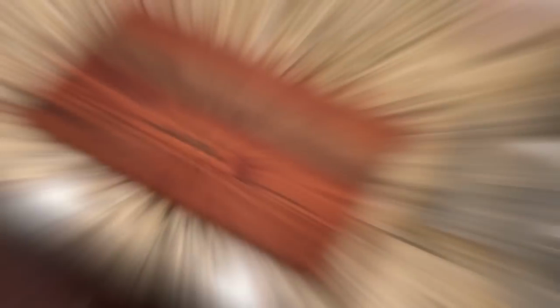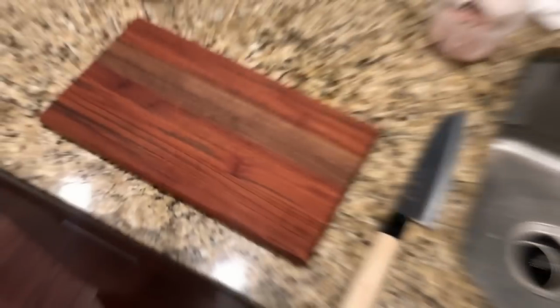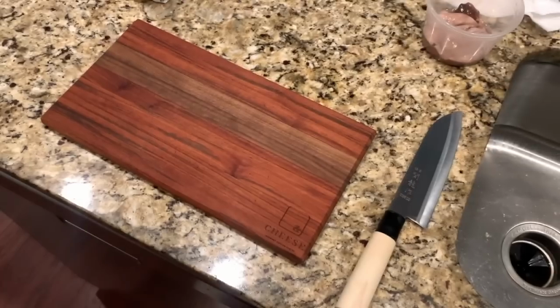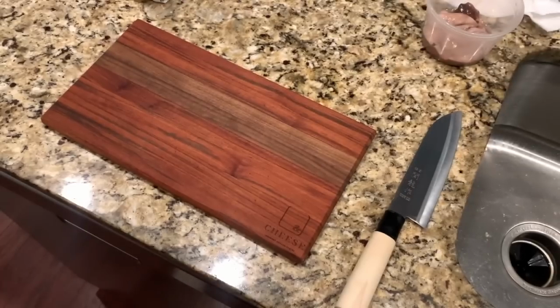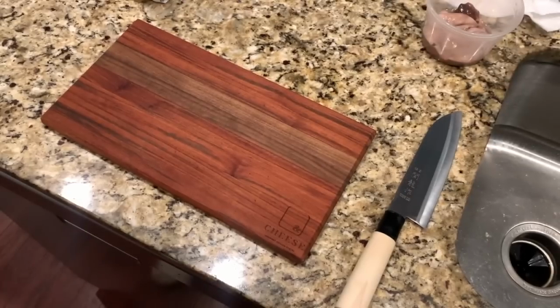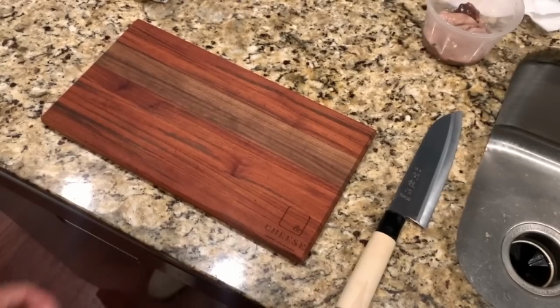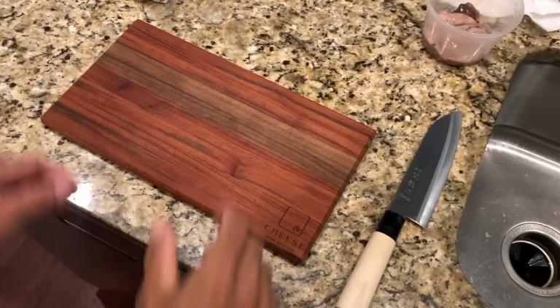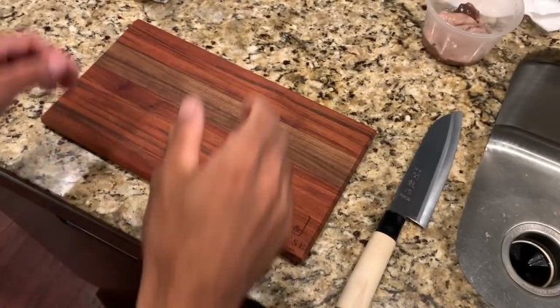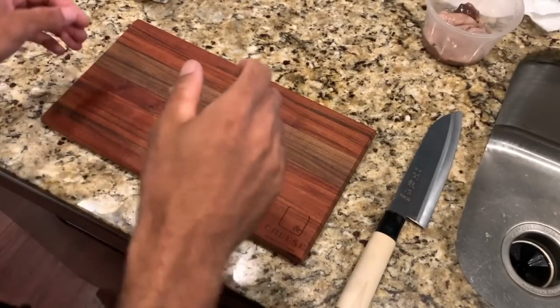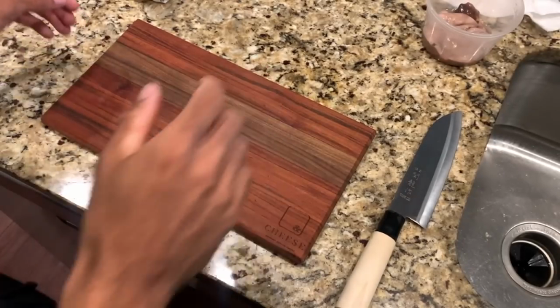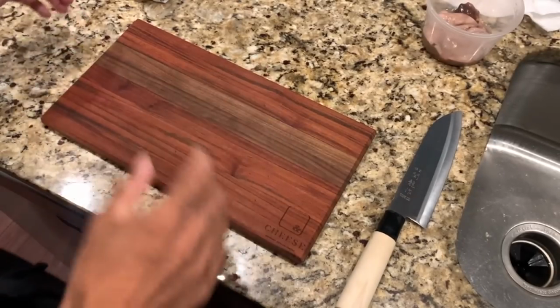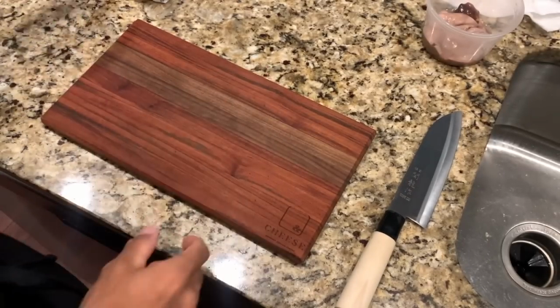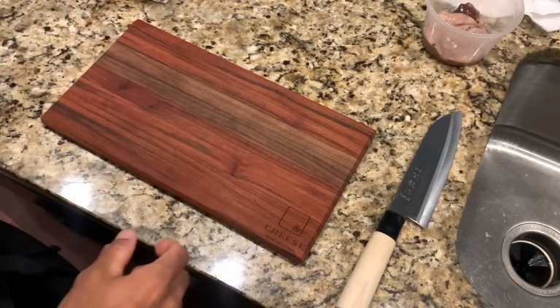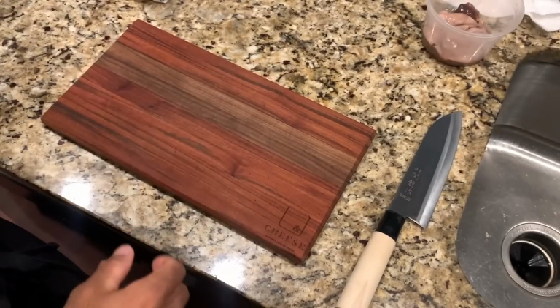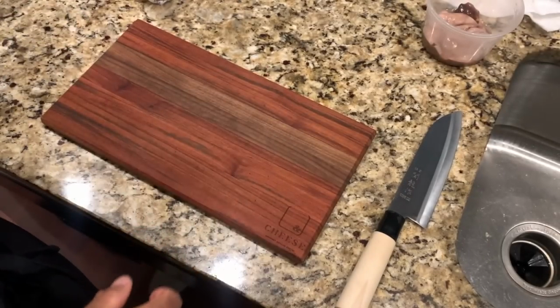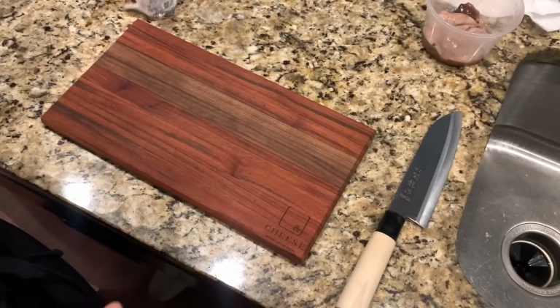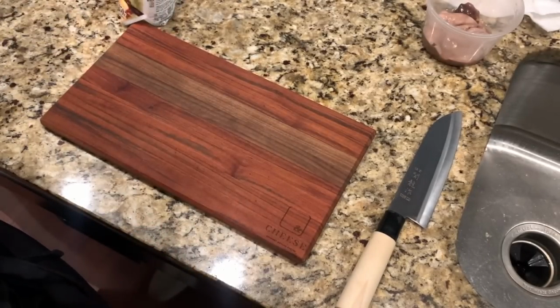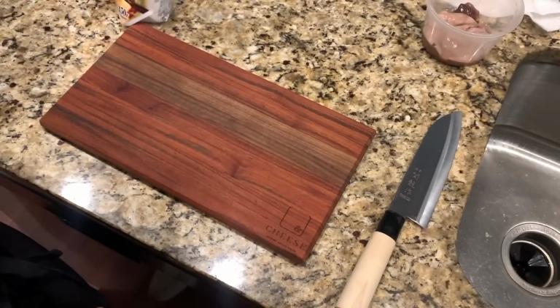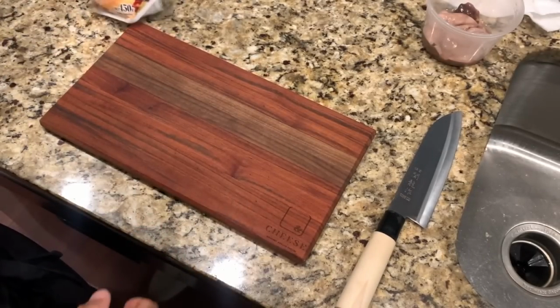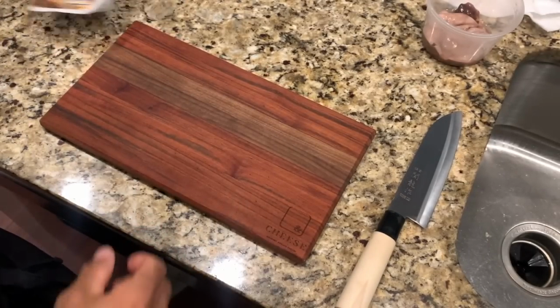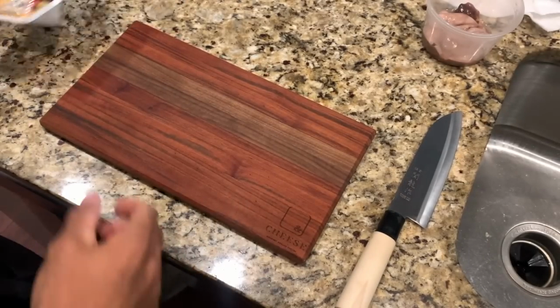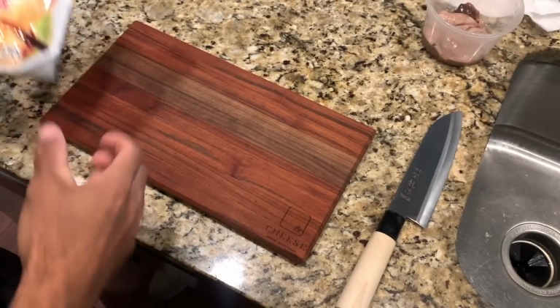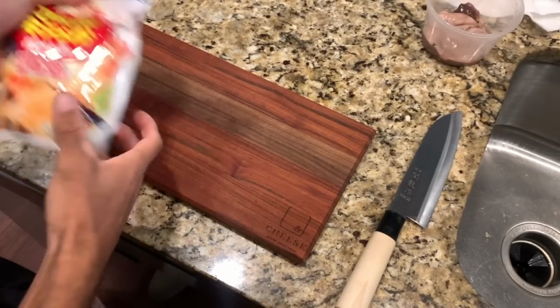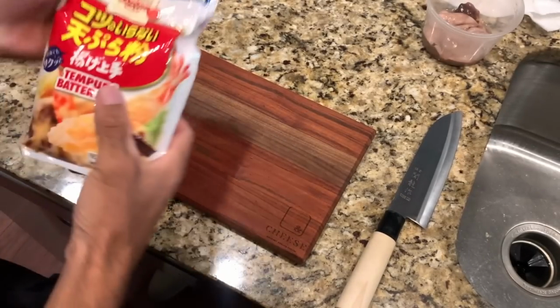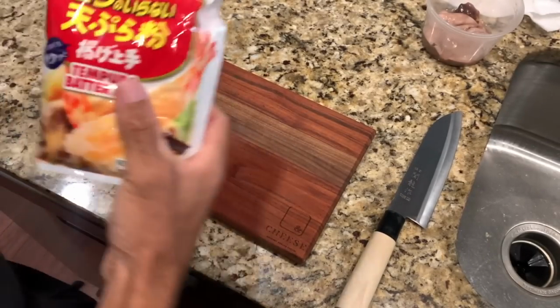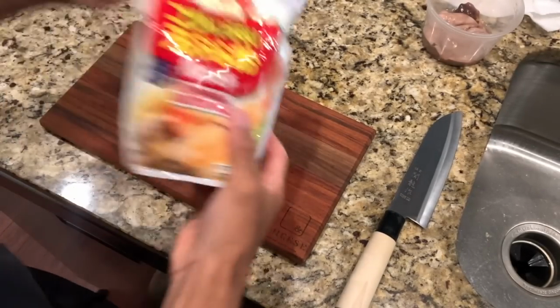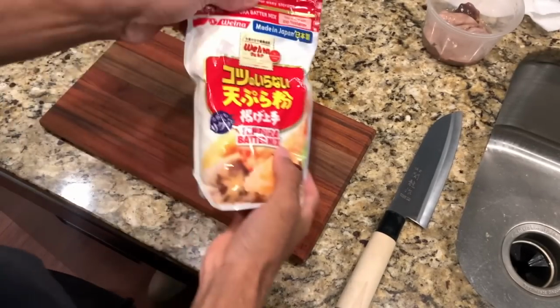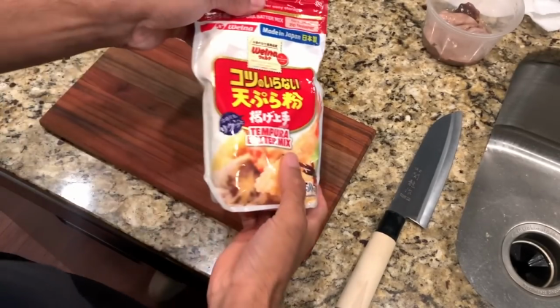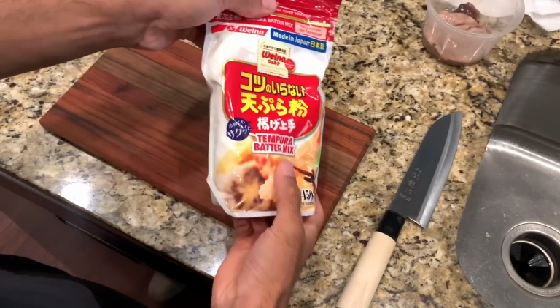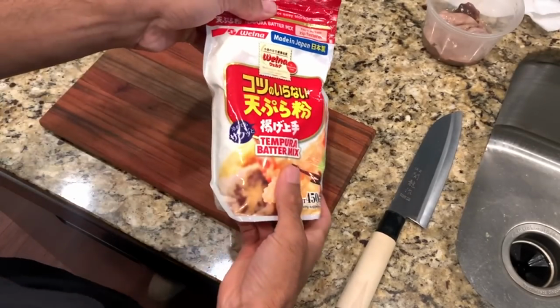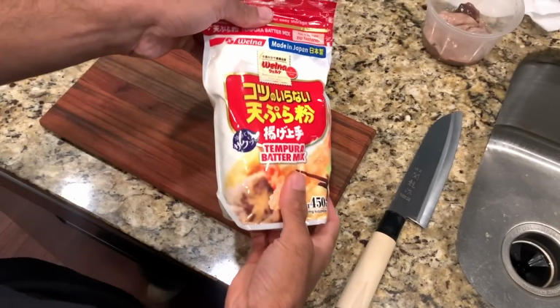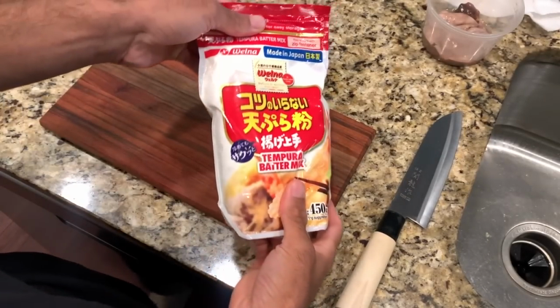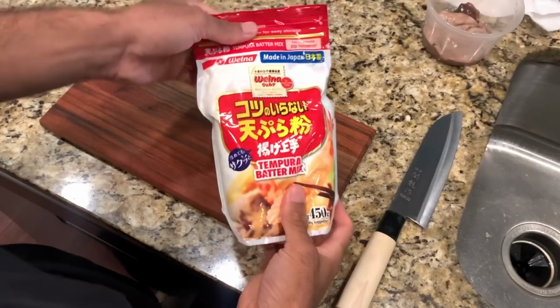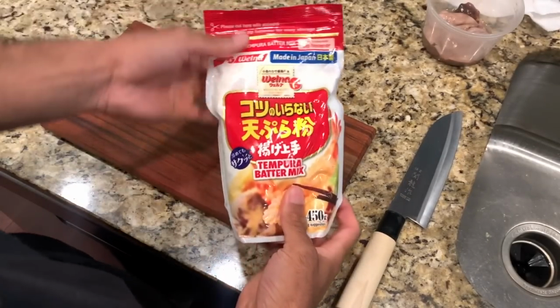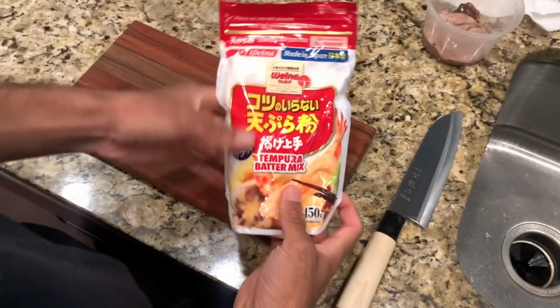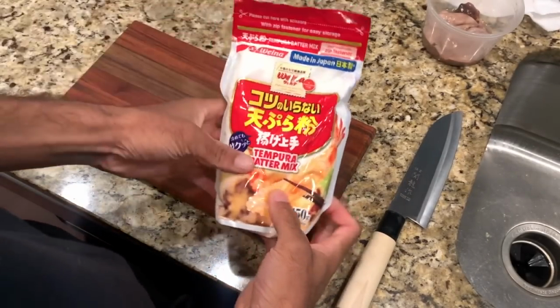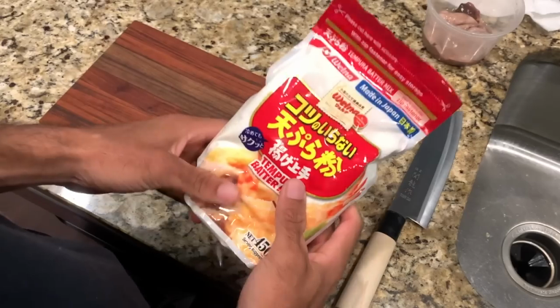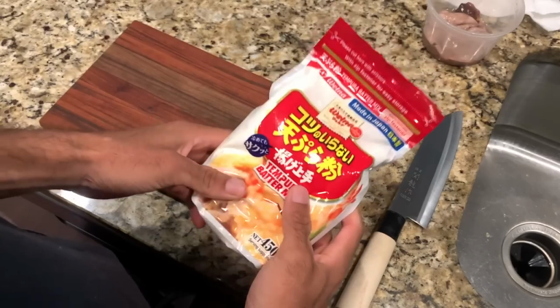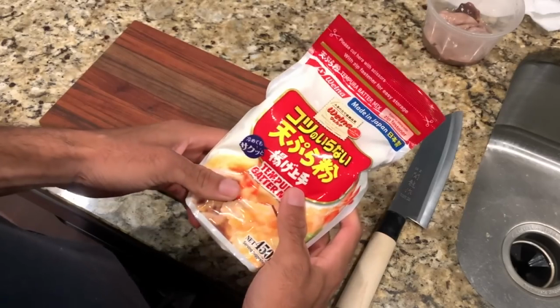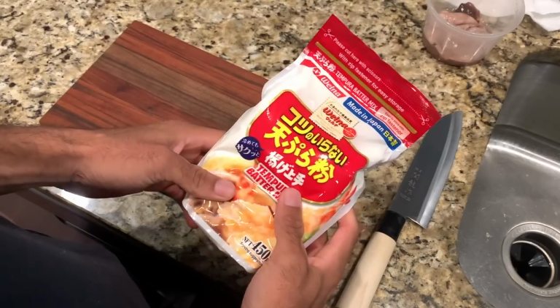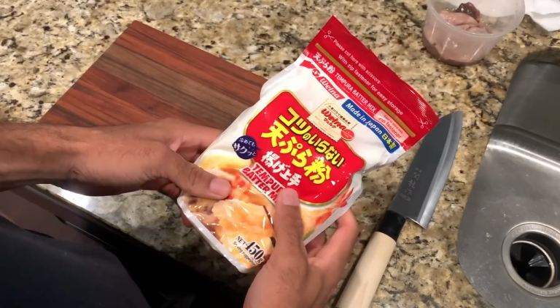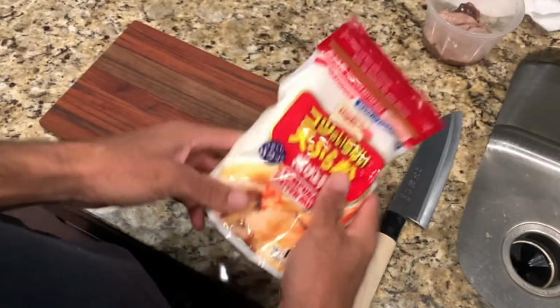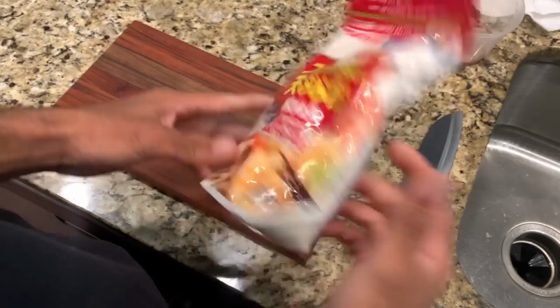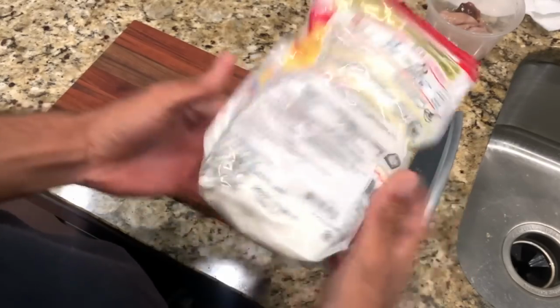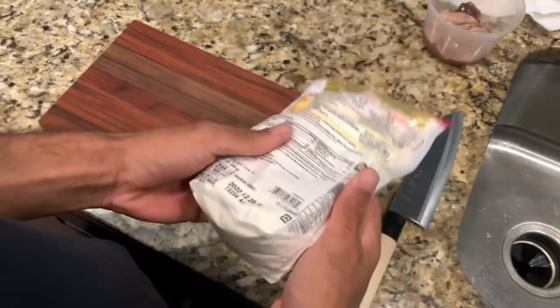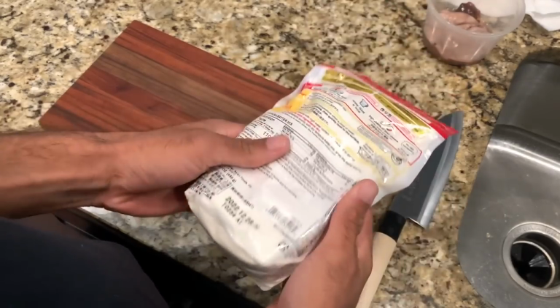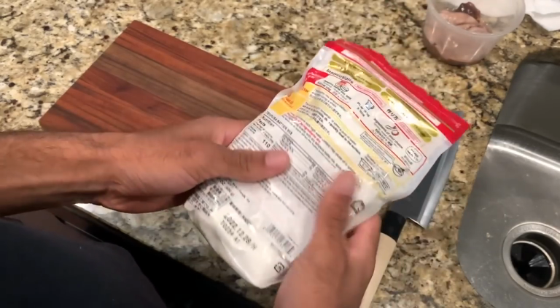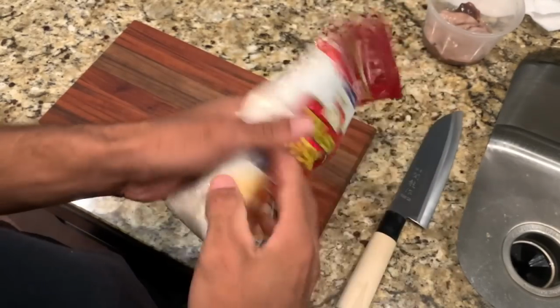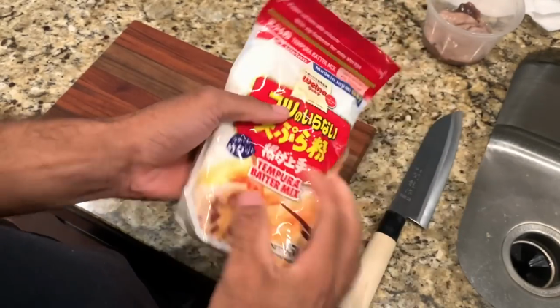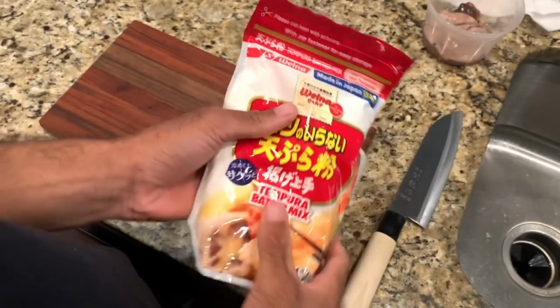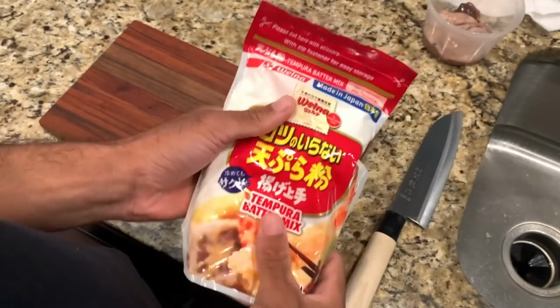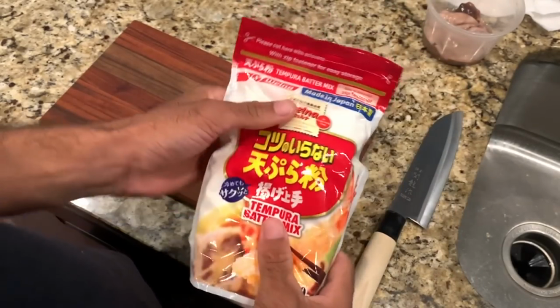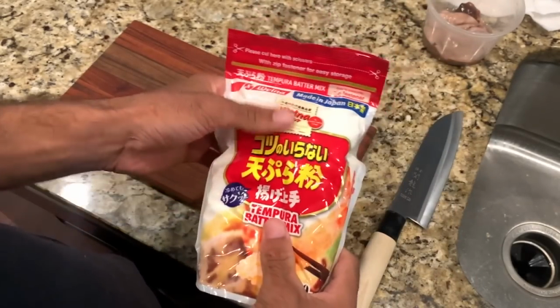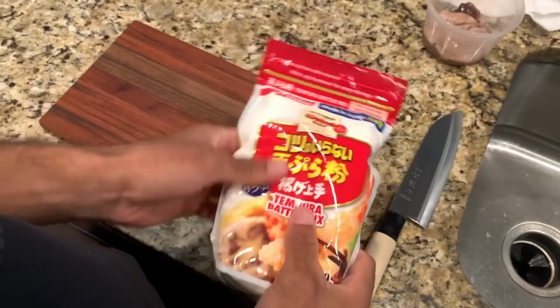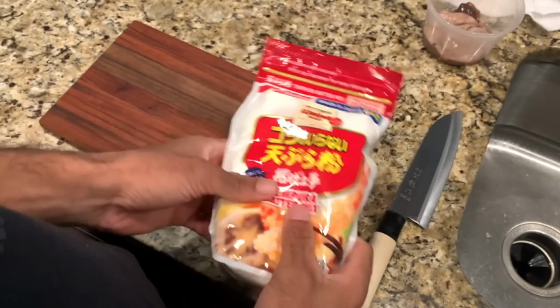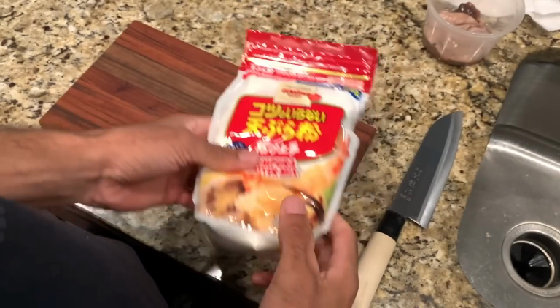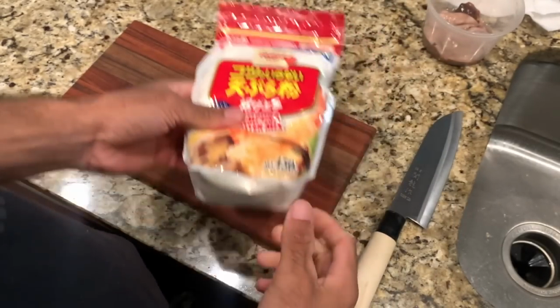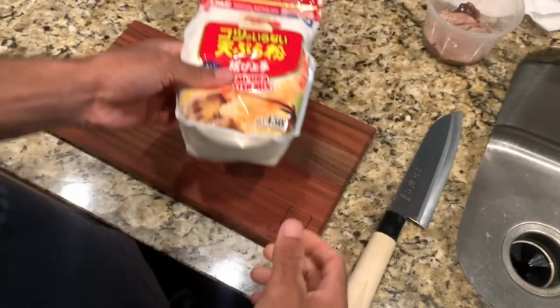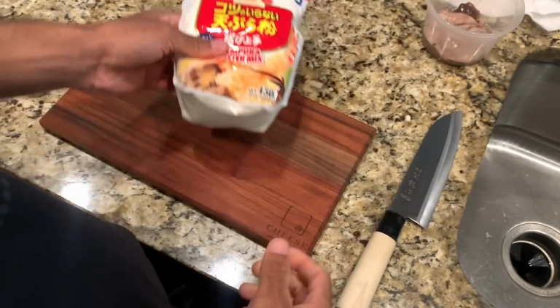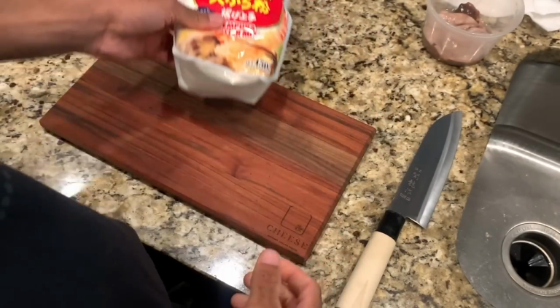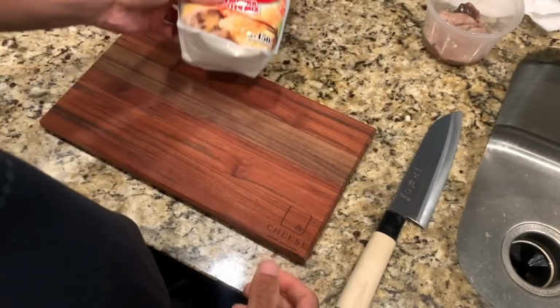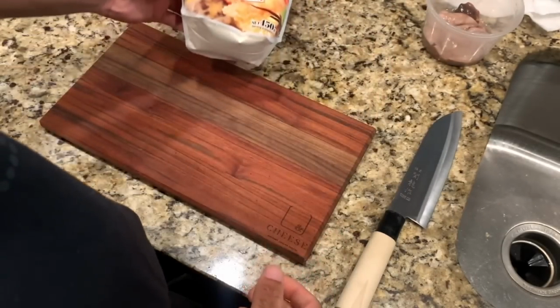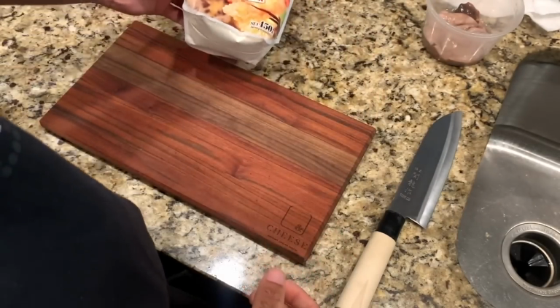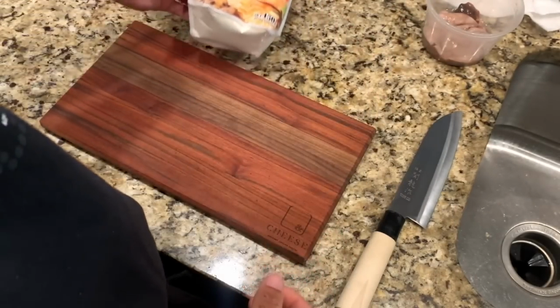We got the tempura batter mix. We'll use that in a bit.